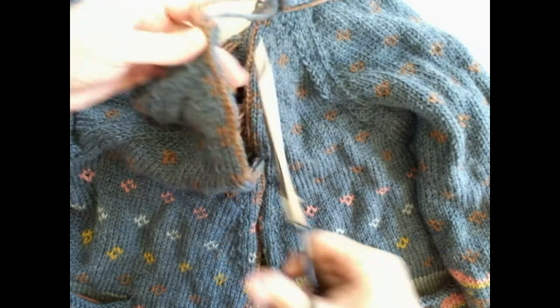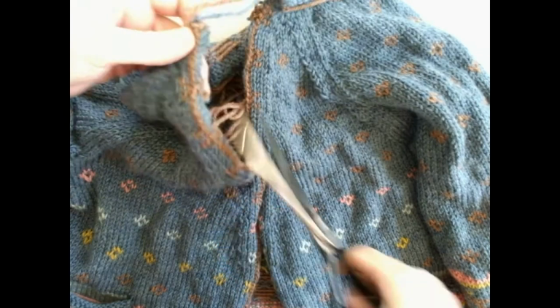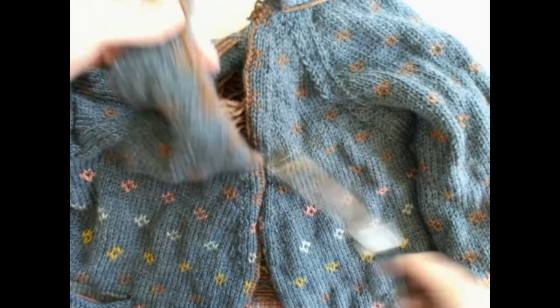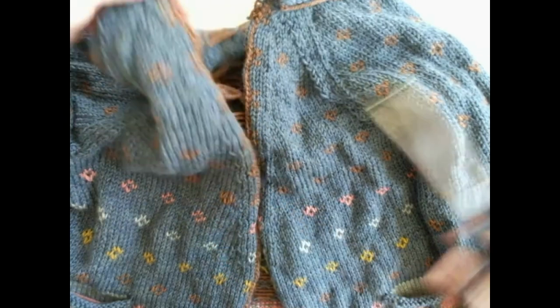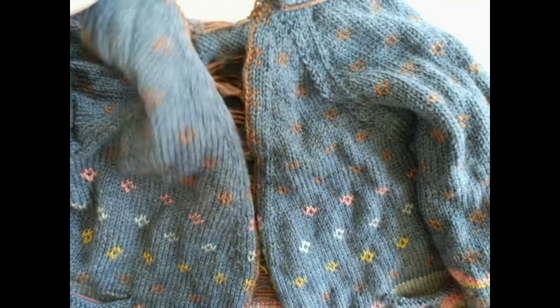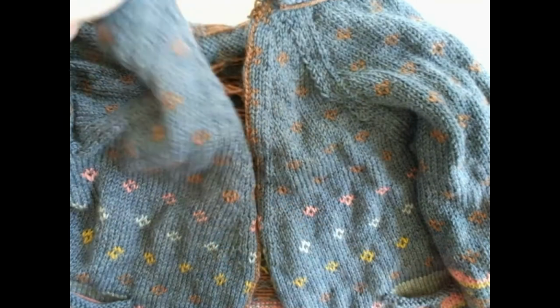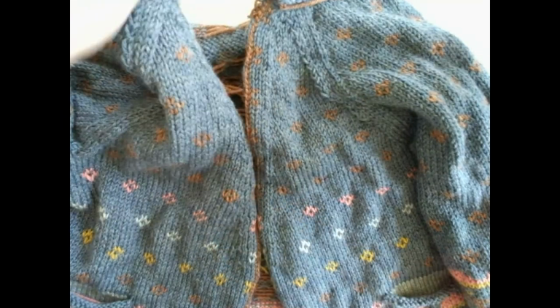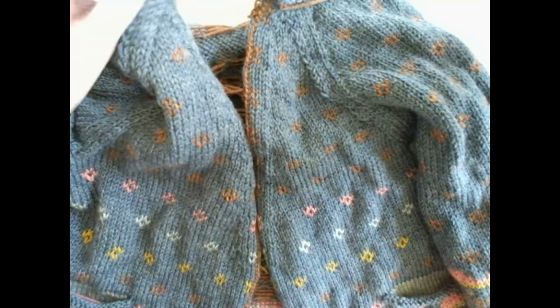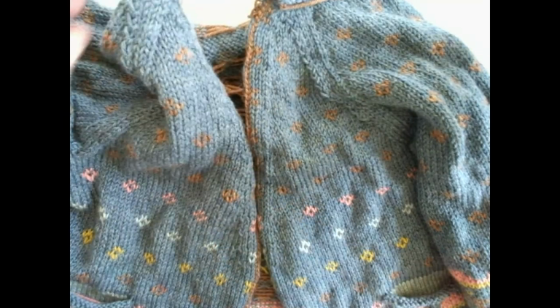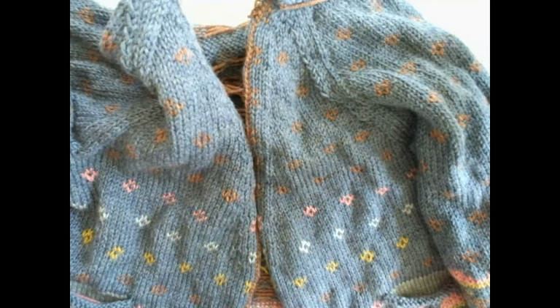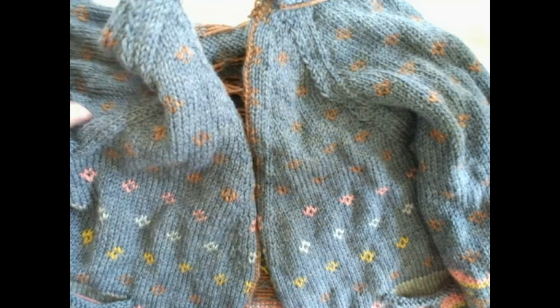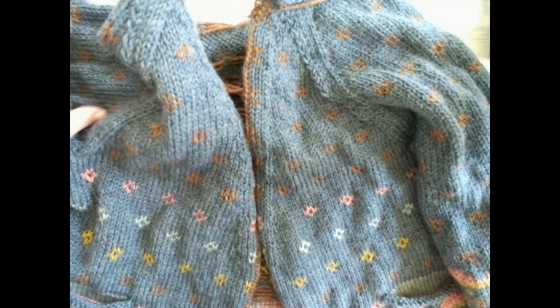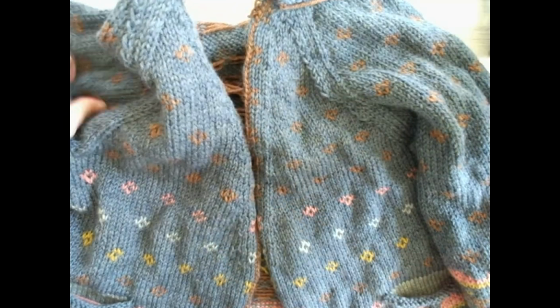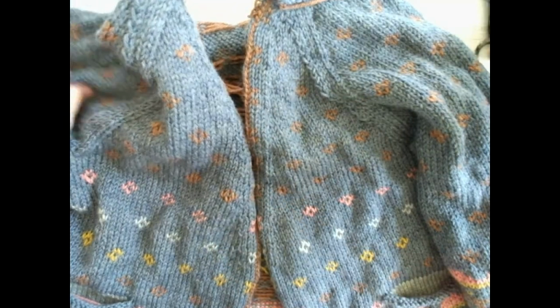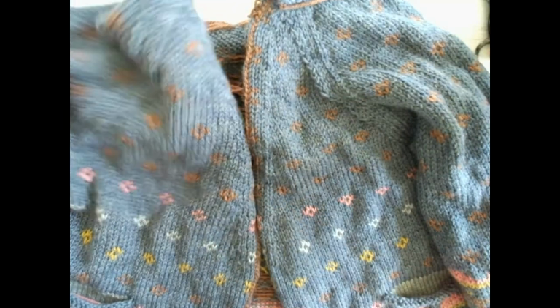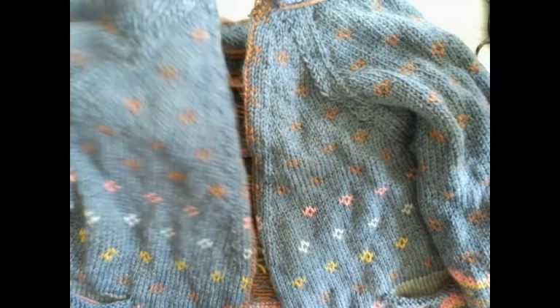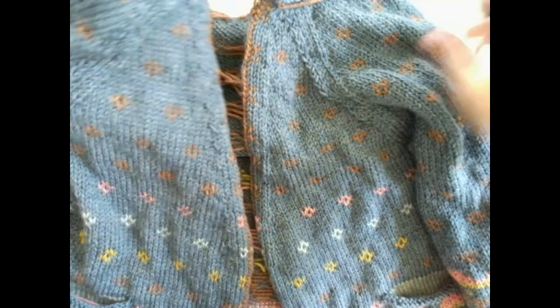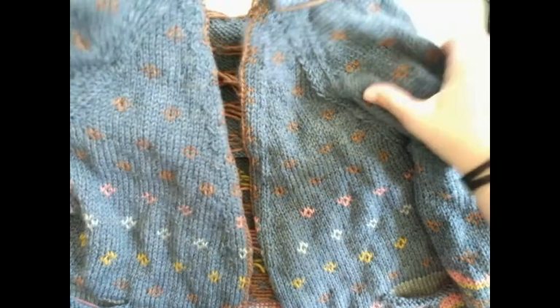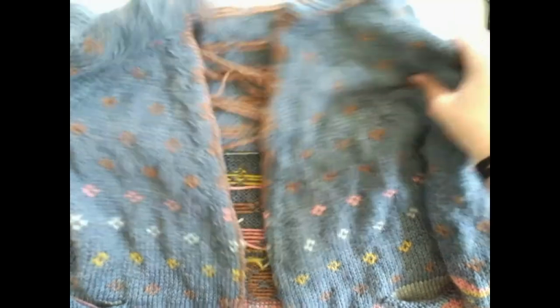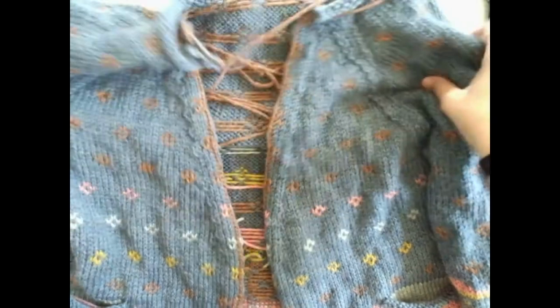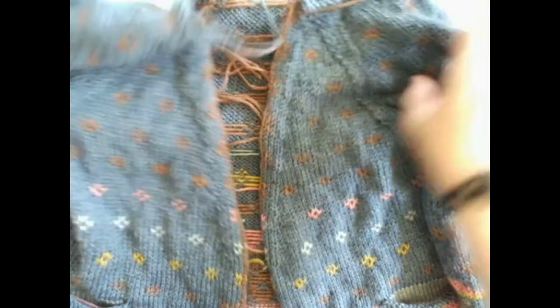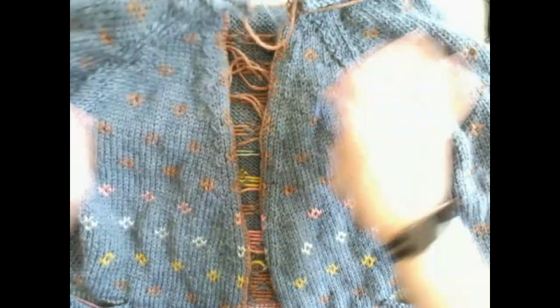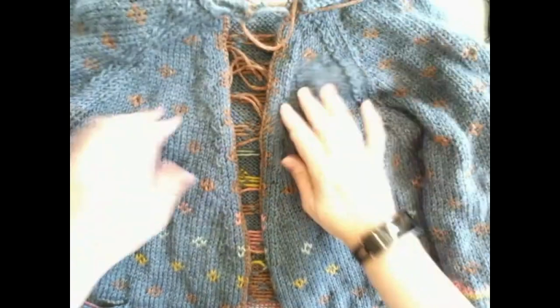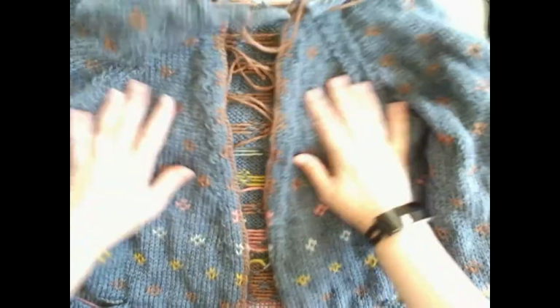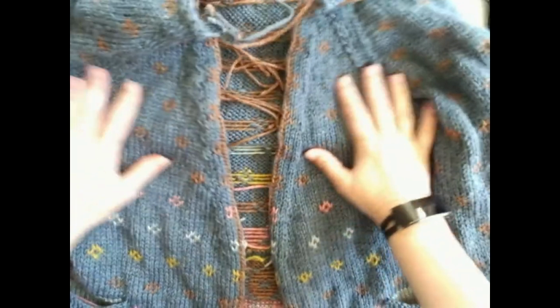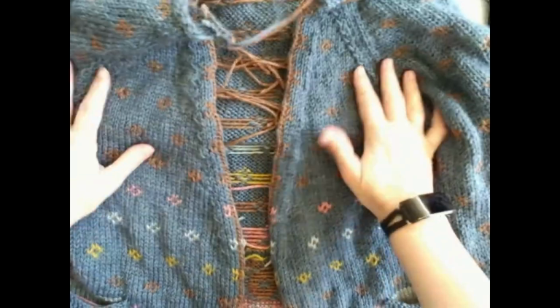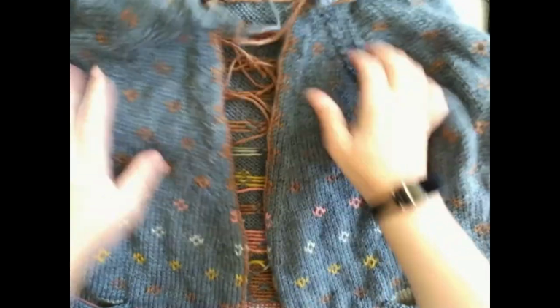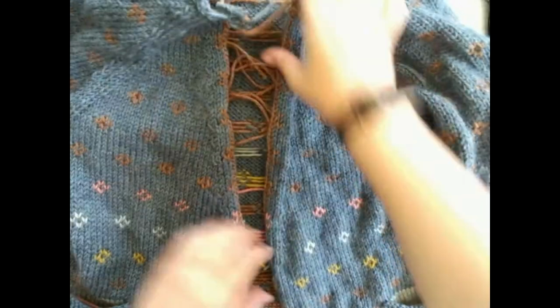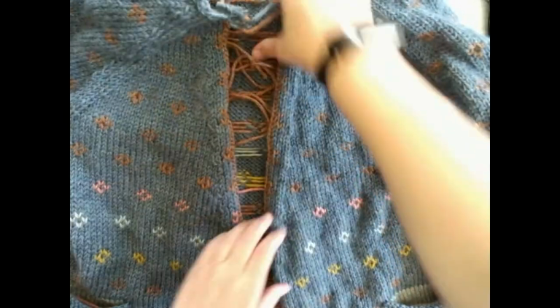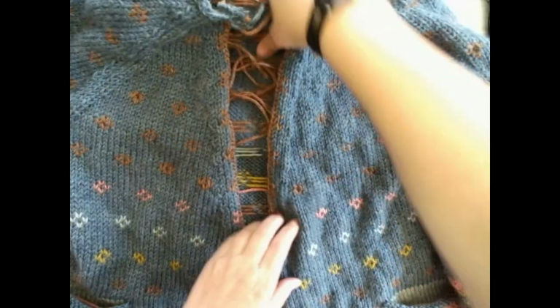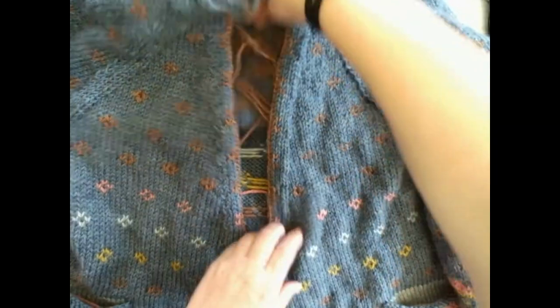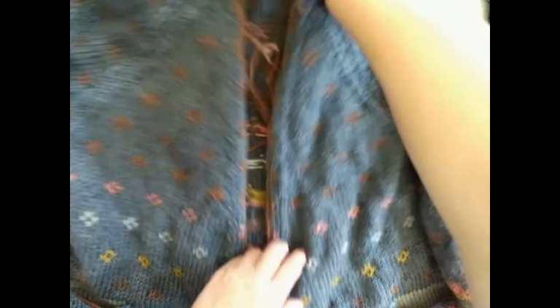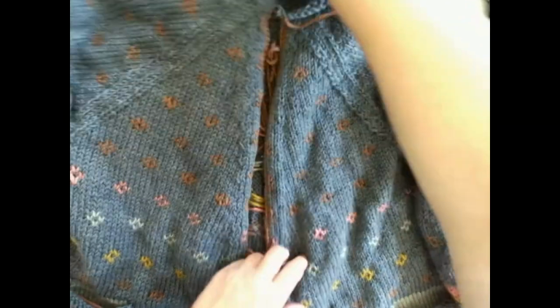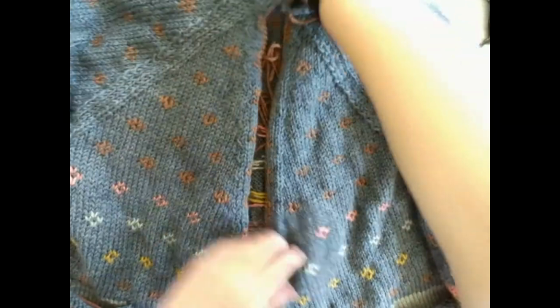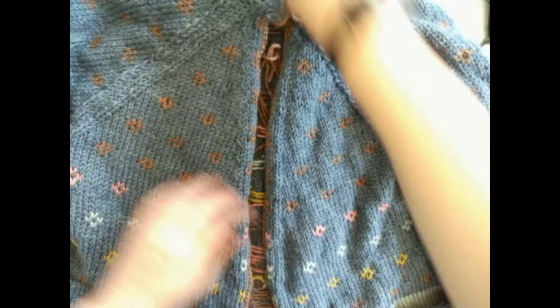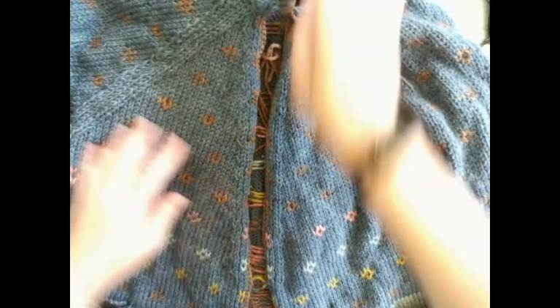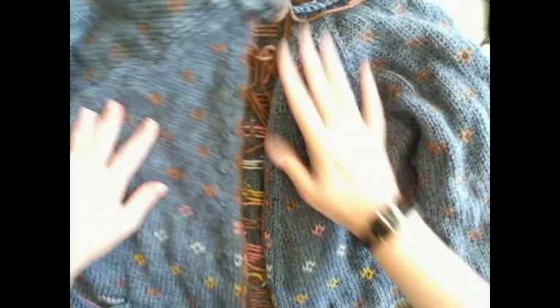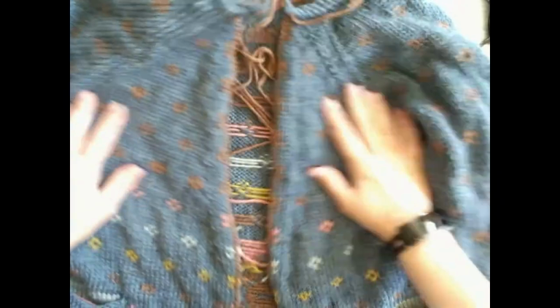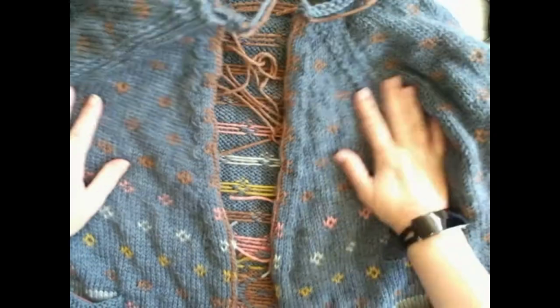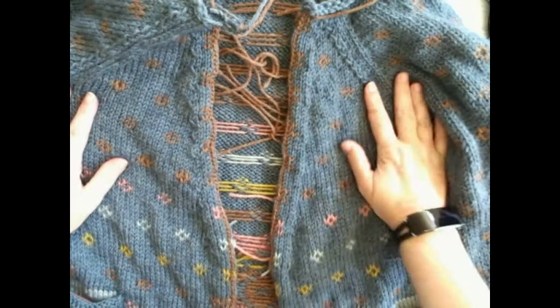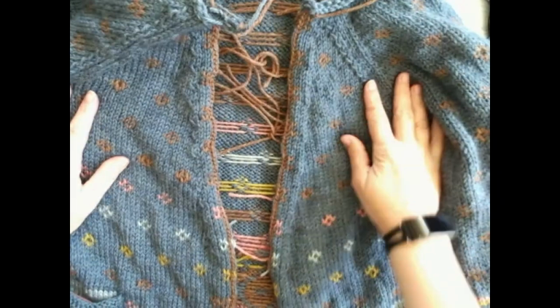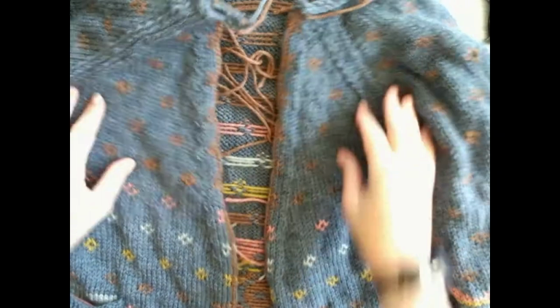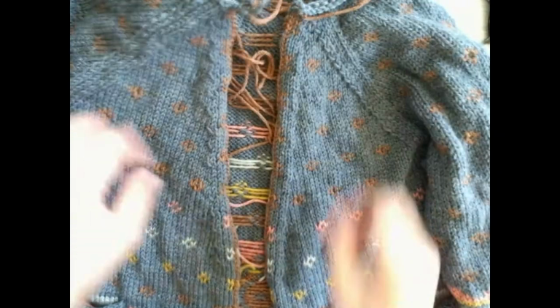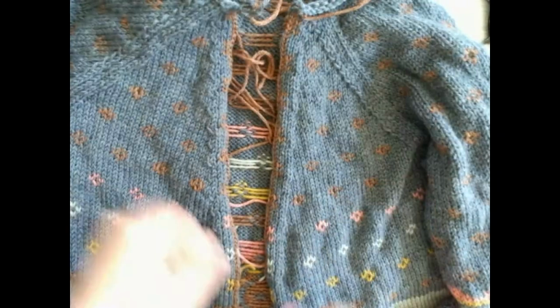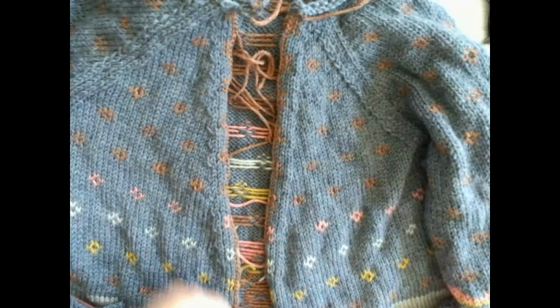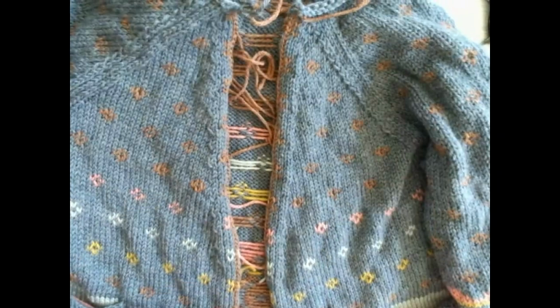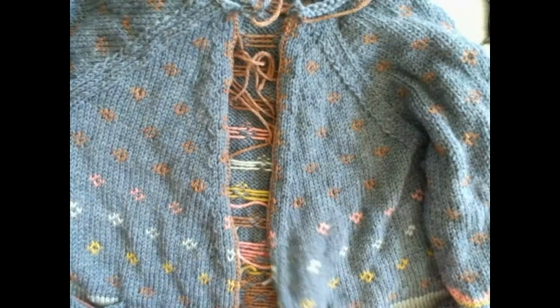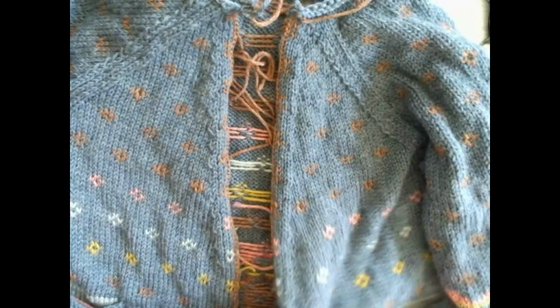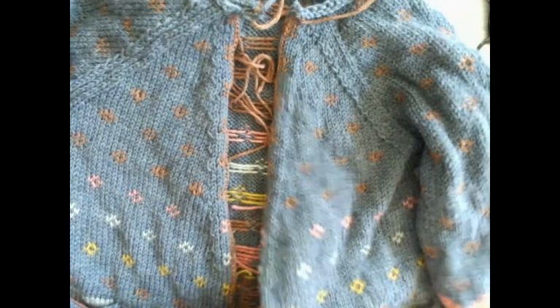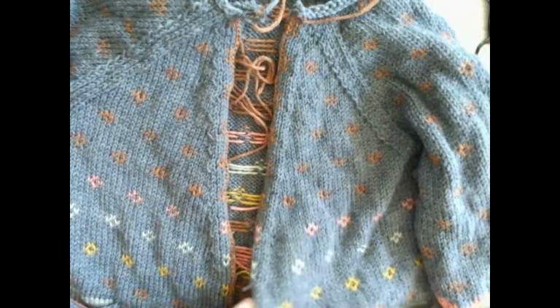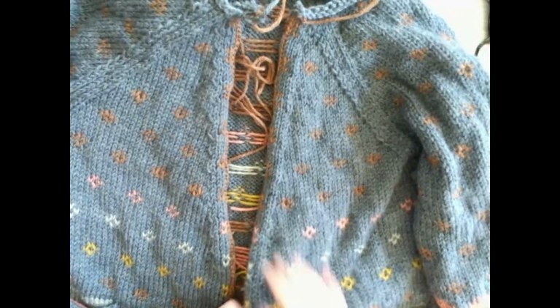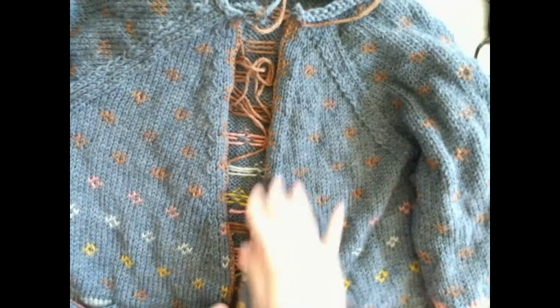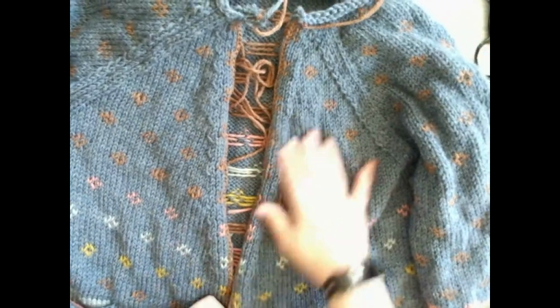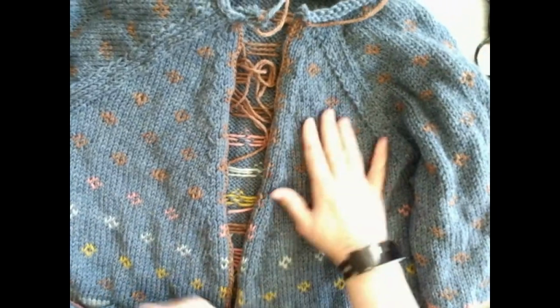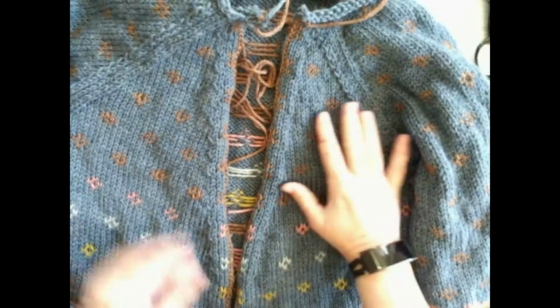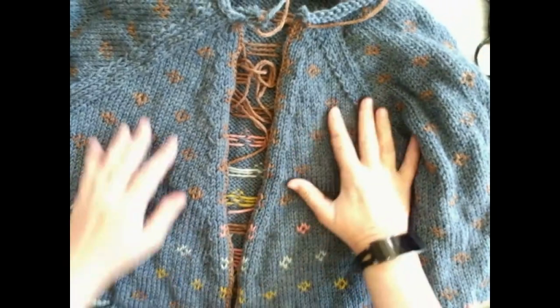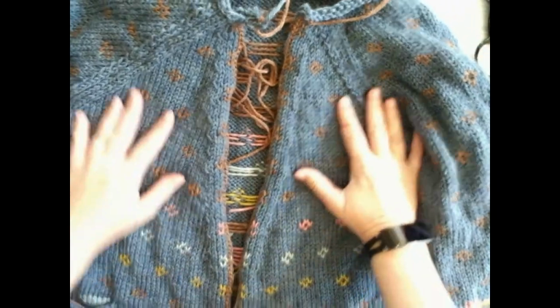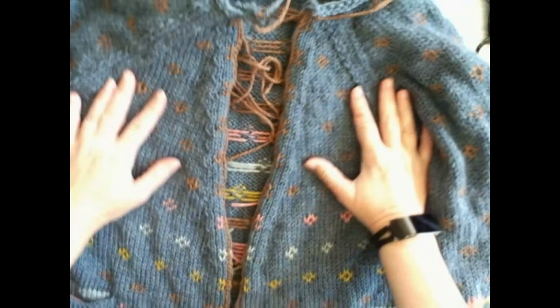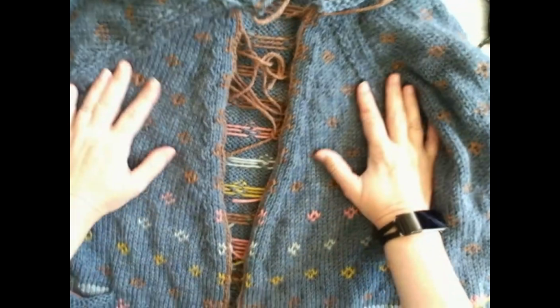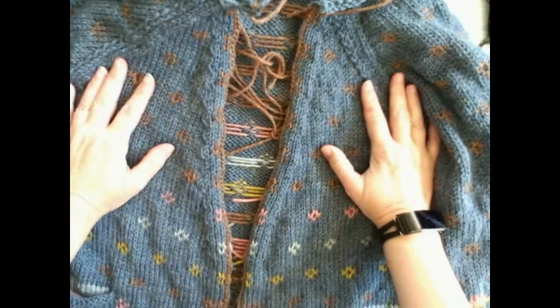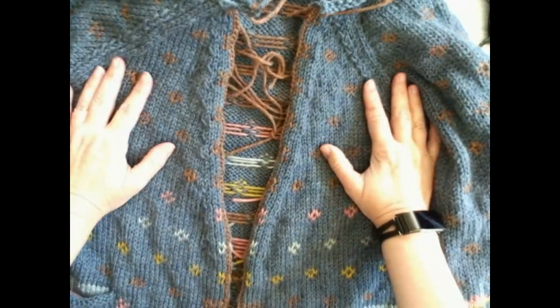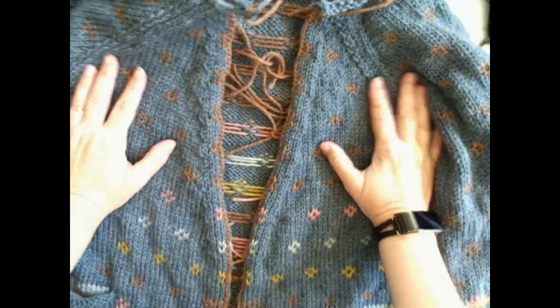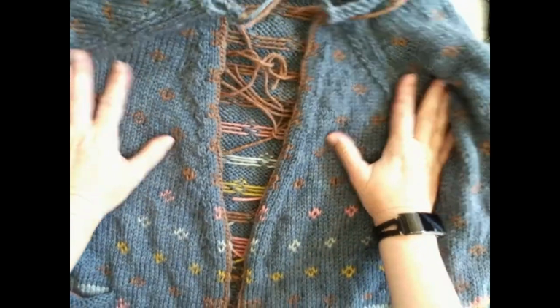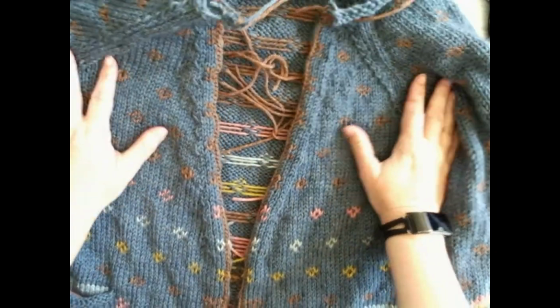And there we have it - Jenny at the Fair is now a cardigan! Time to pick up that button band.